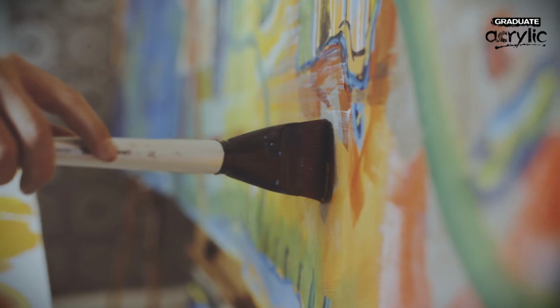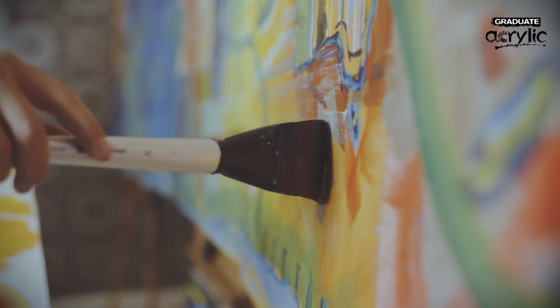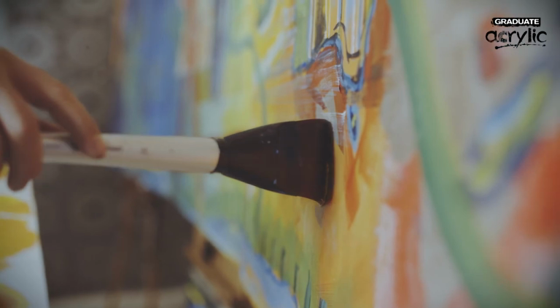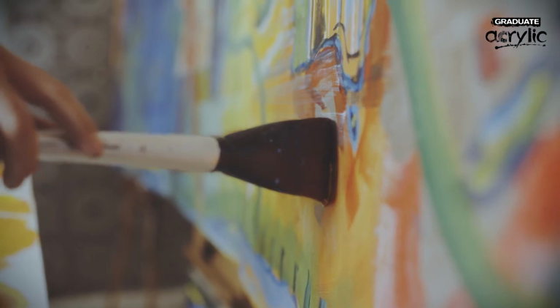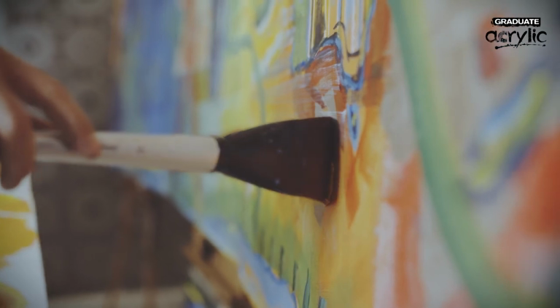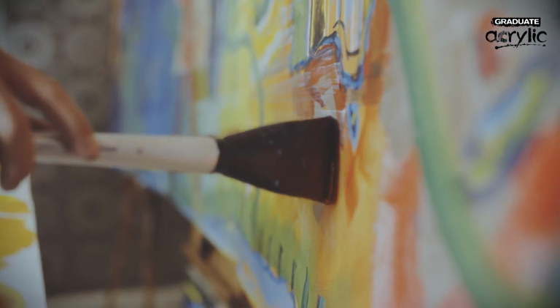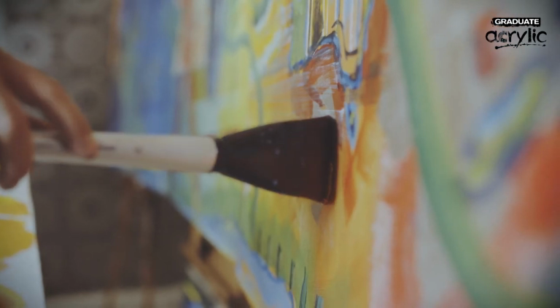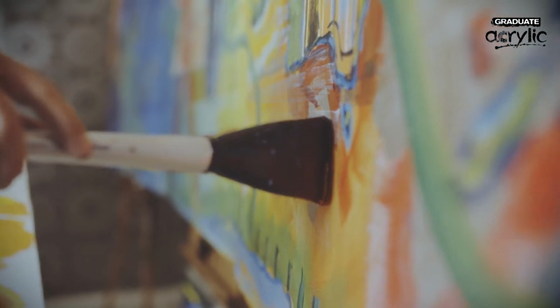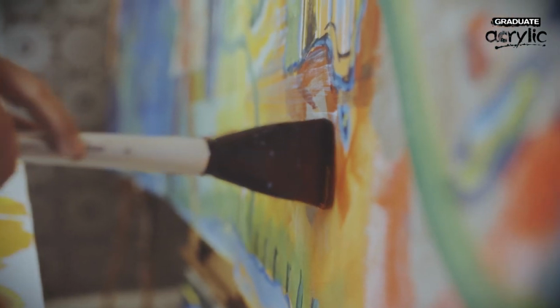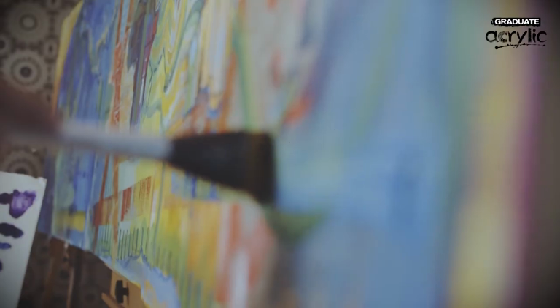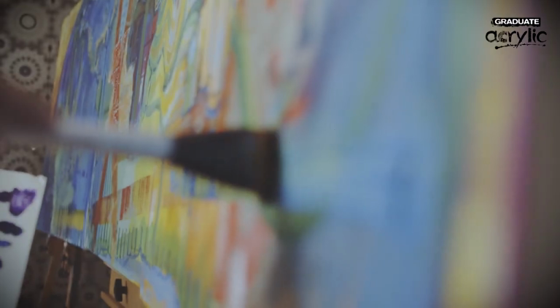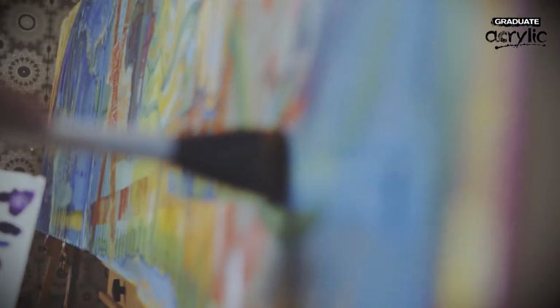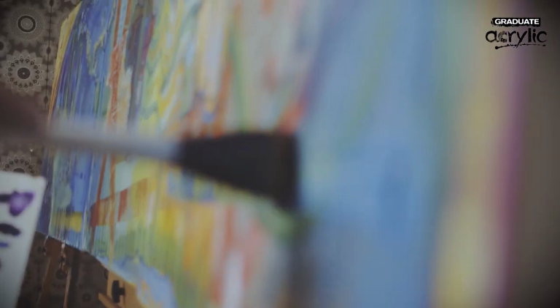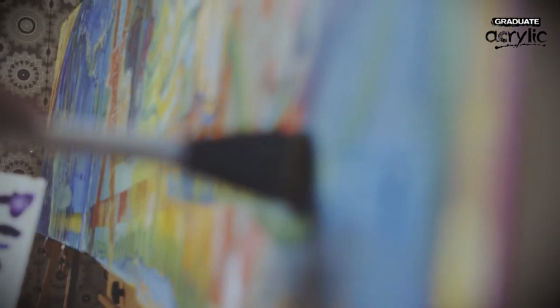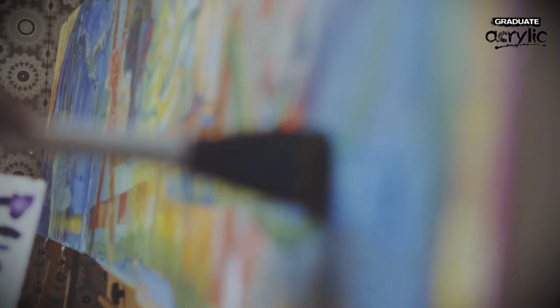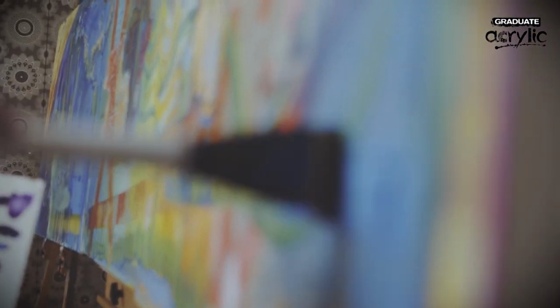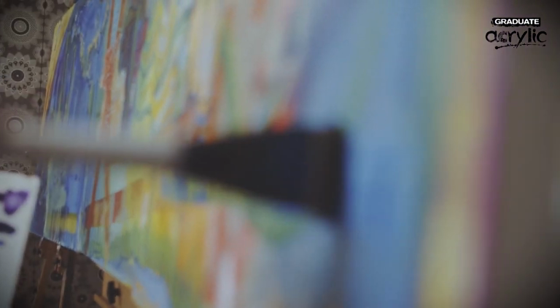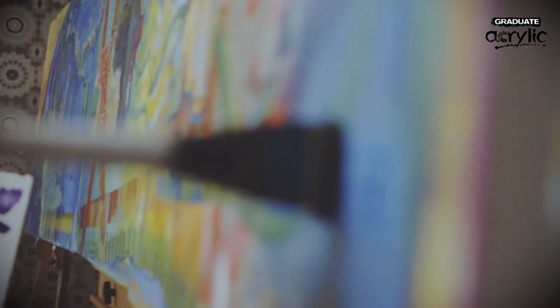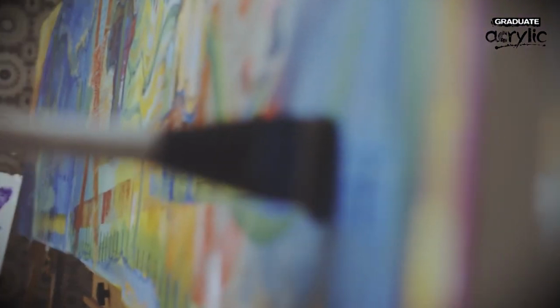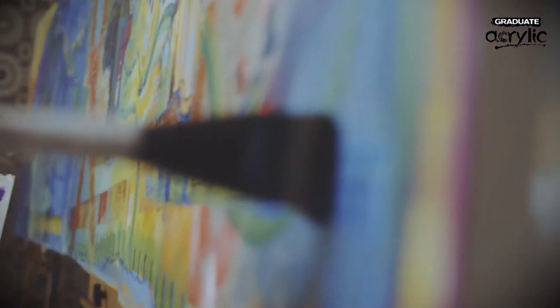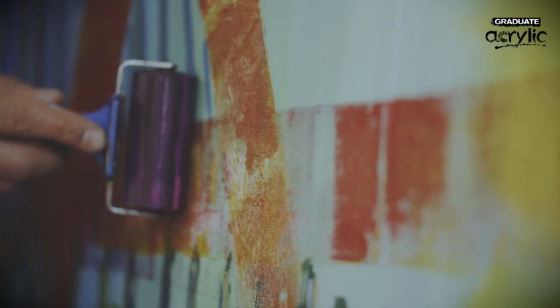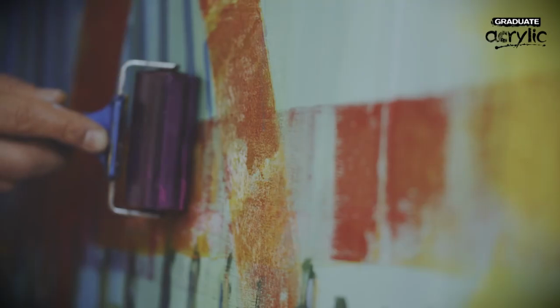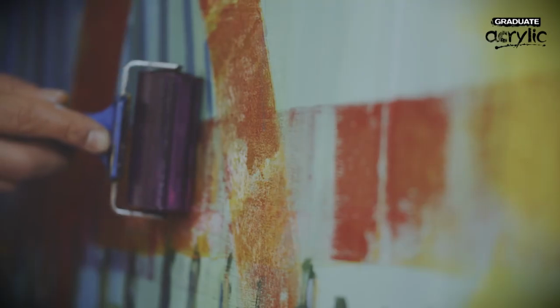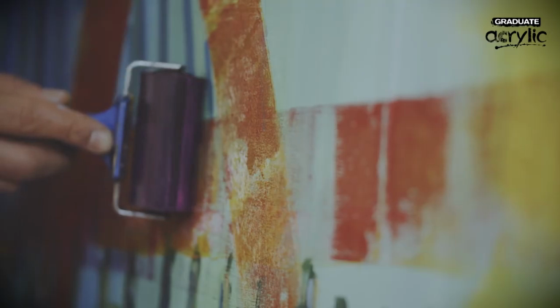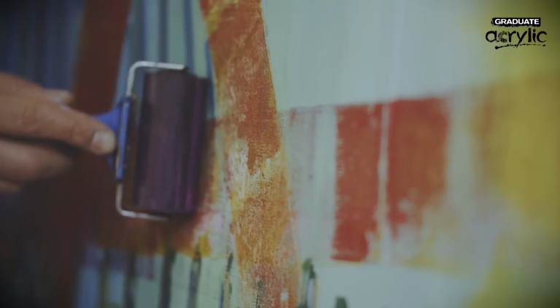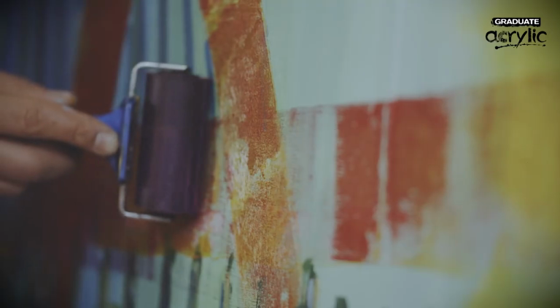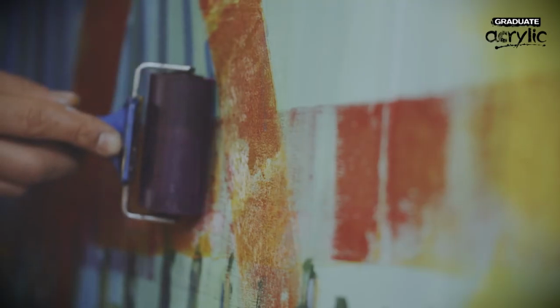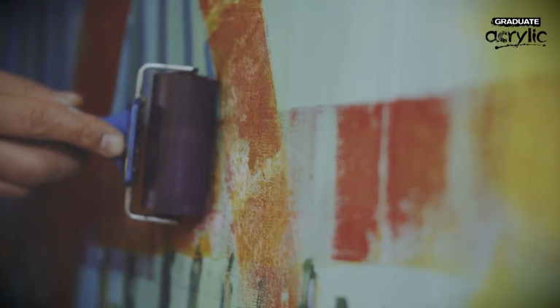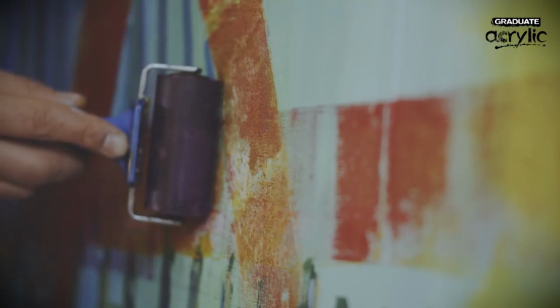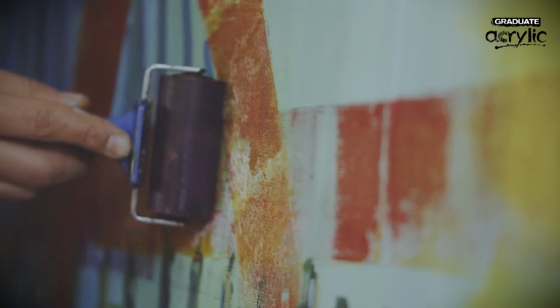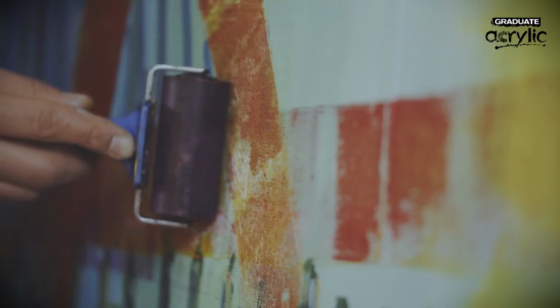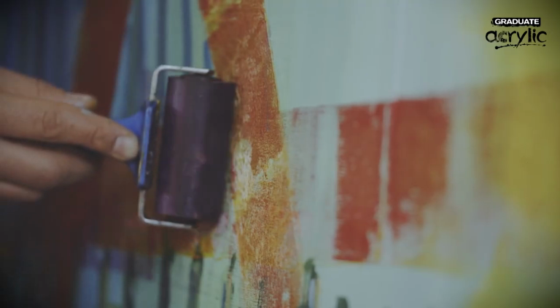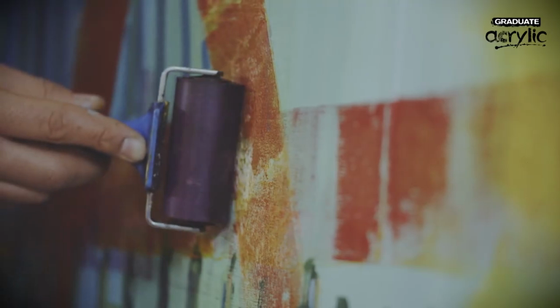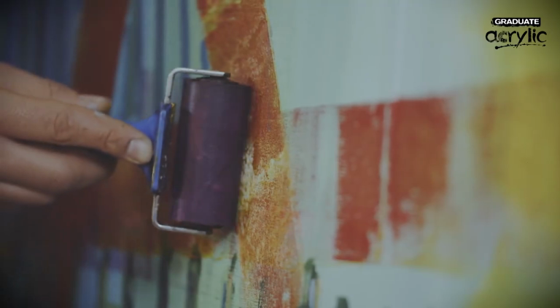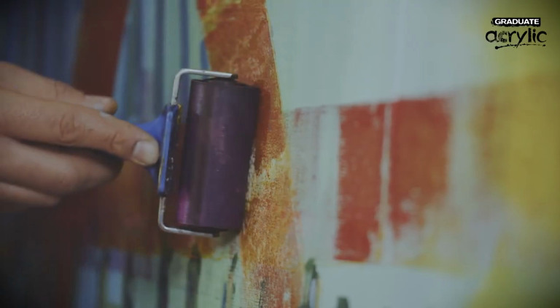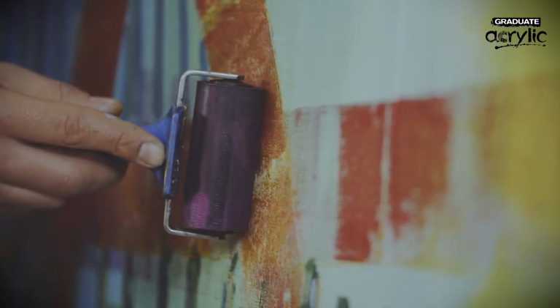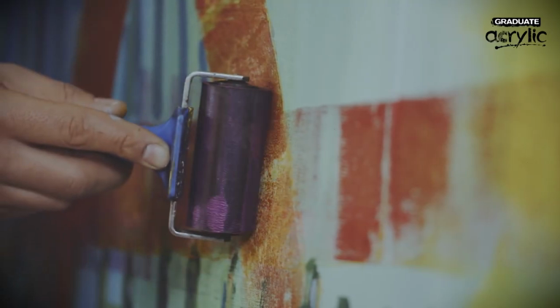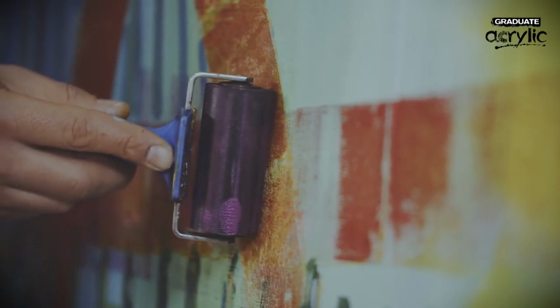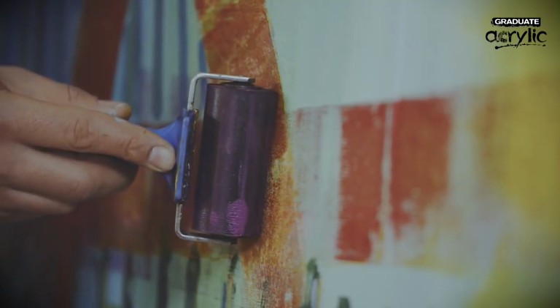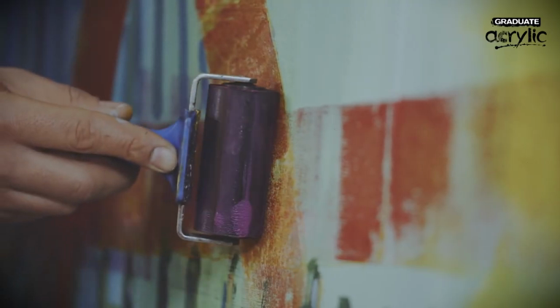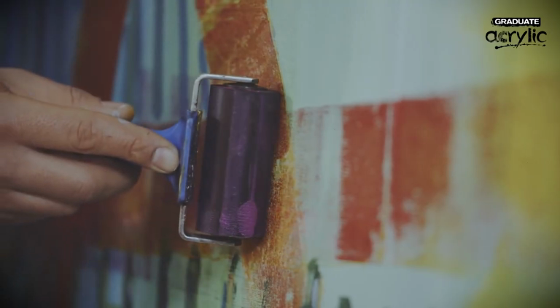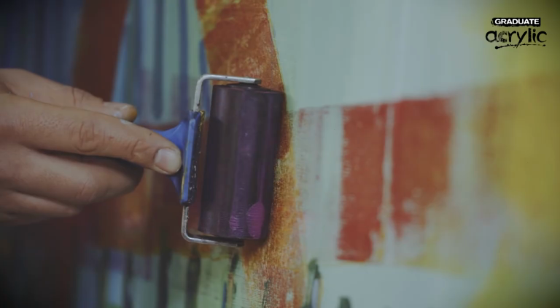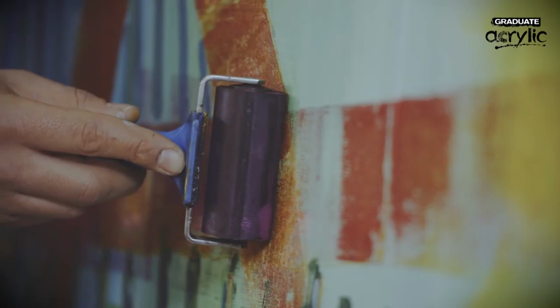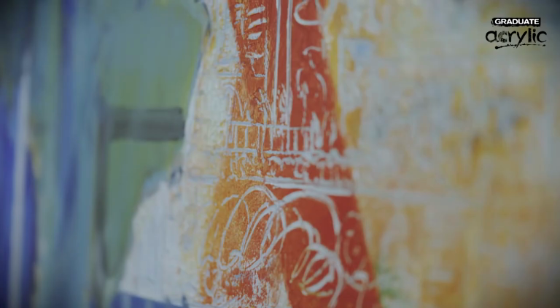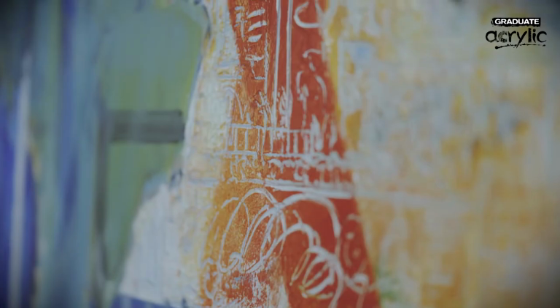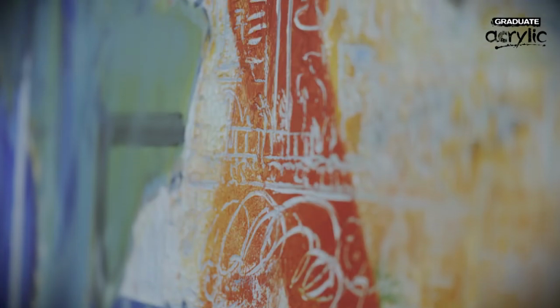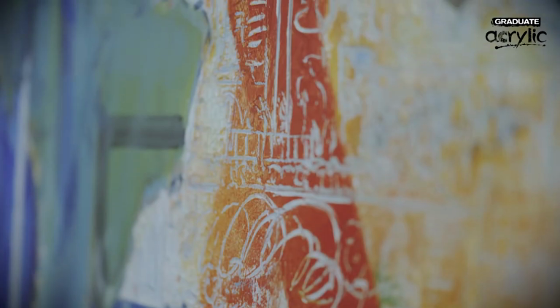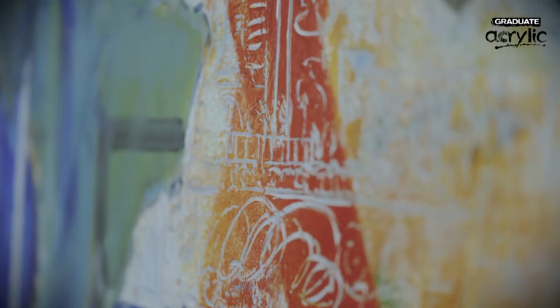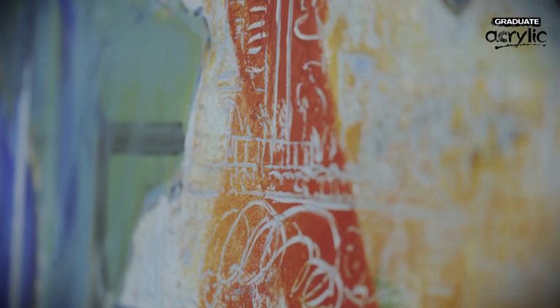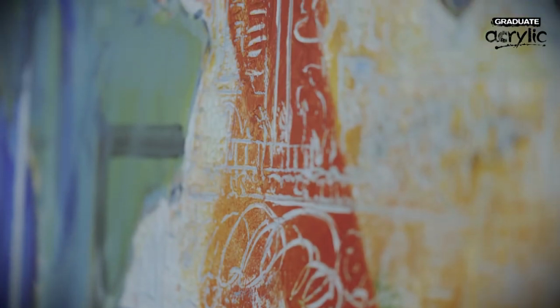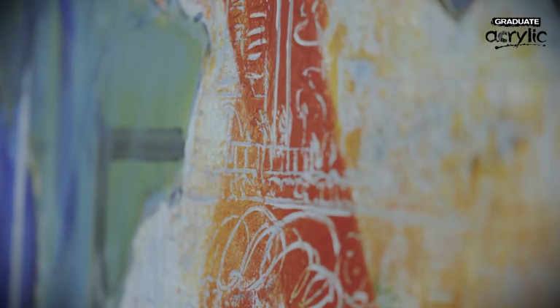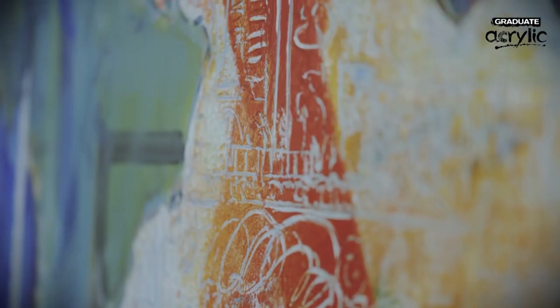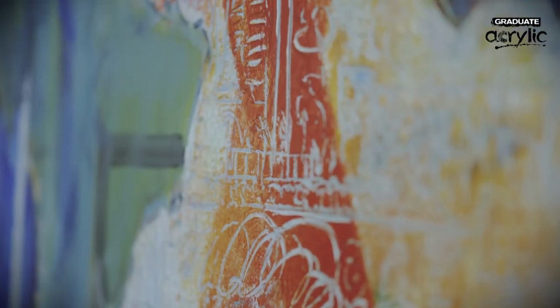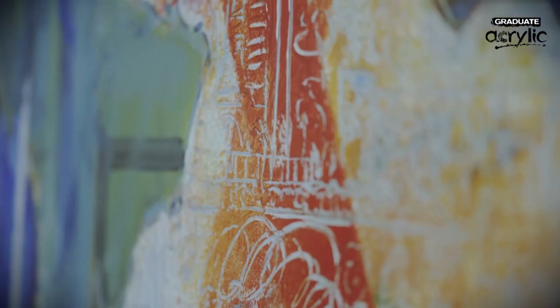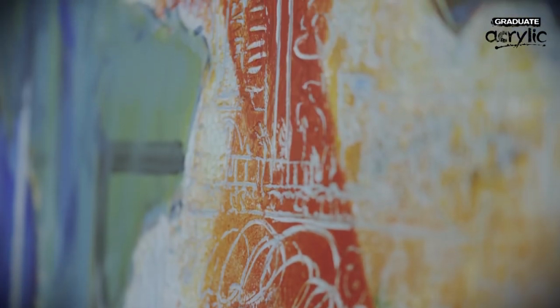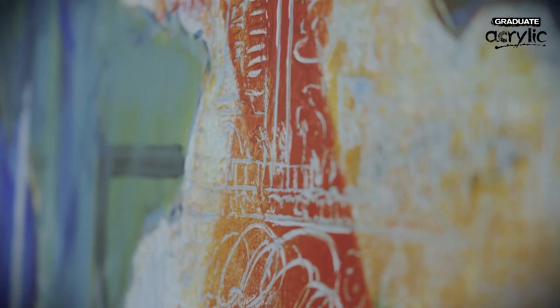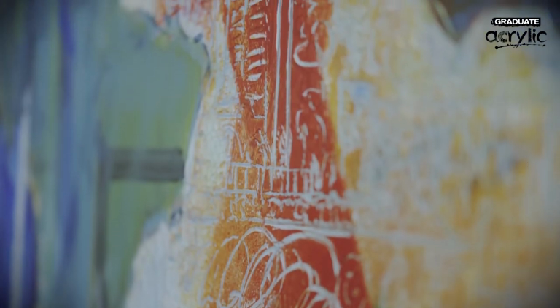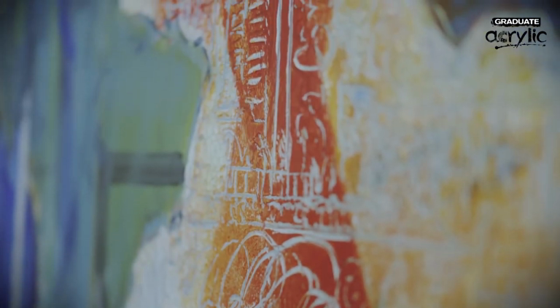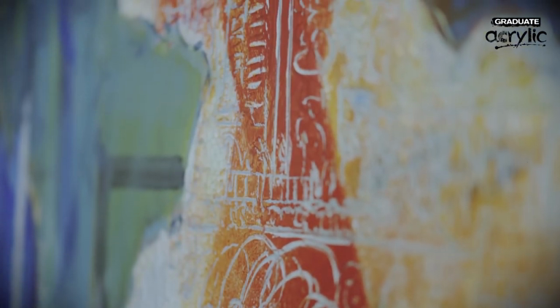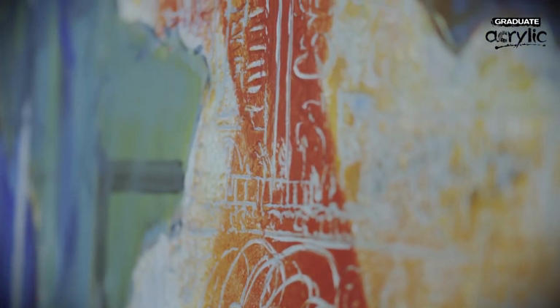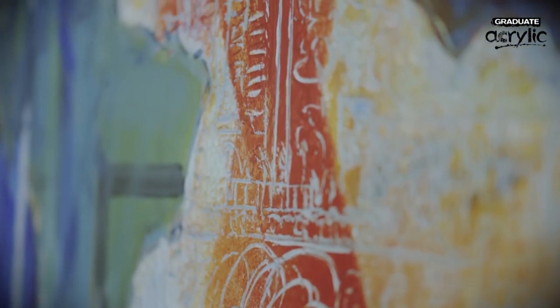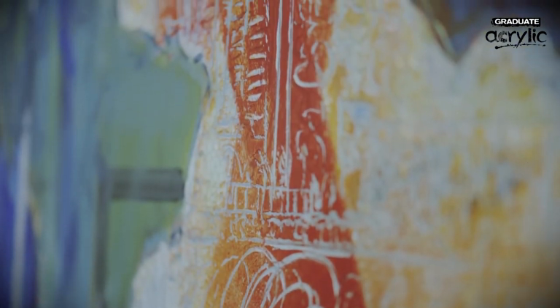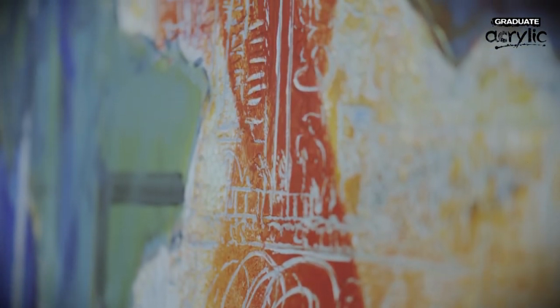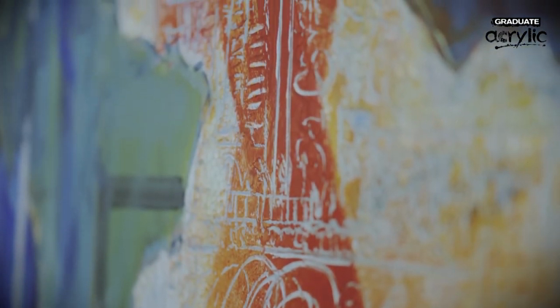Graduate is great for testing out new things. They allow you to free up your process and try different techniques and work on a bigger scale.